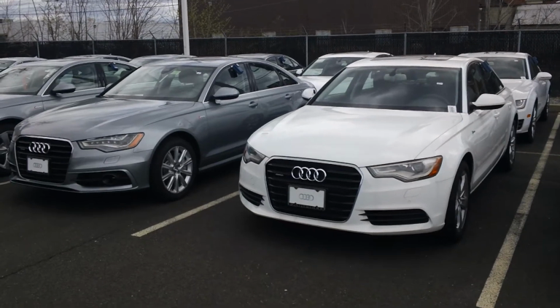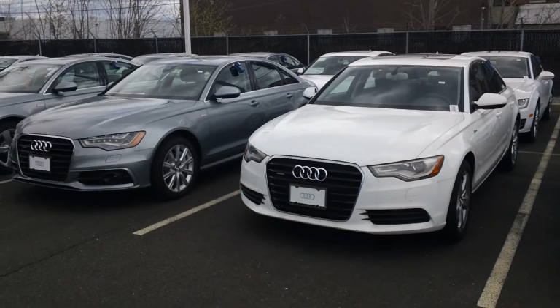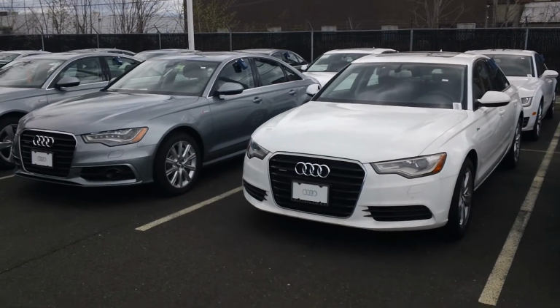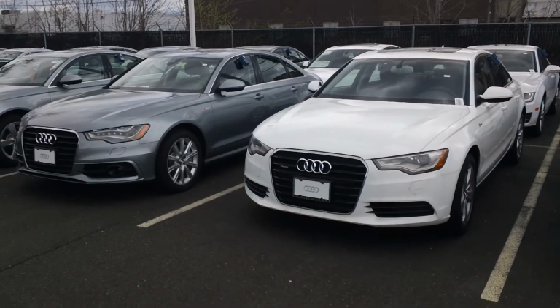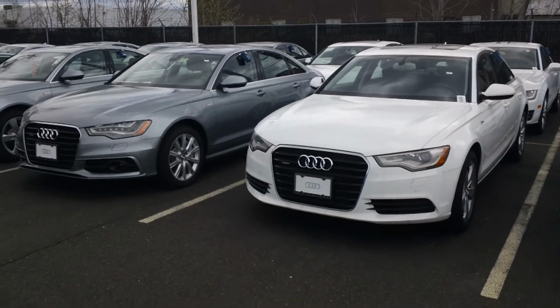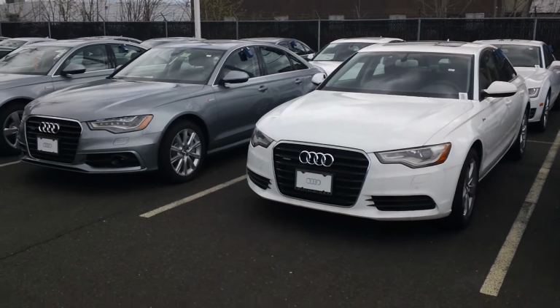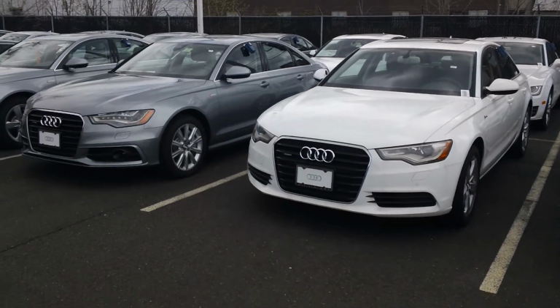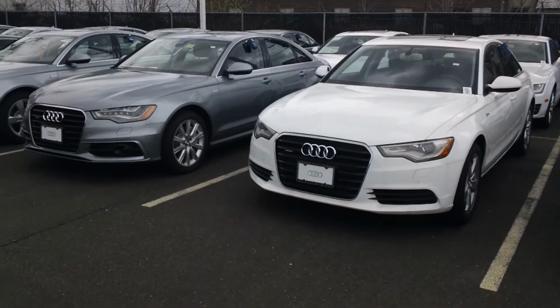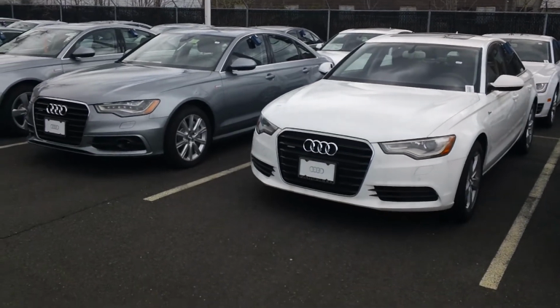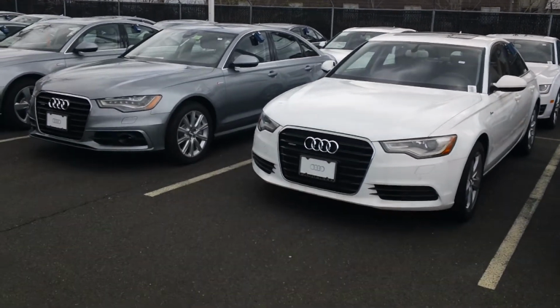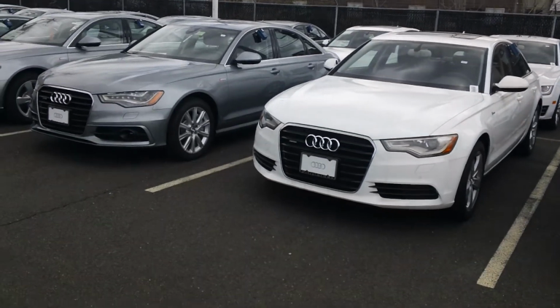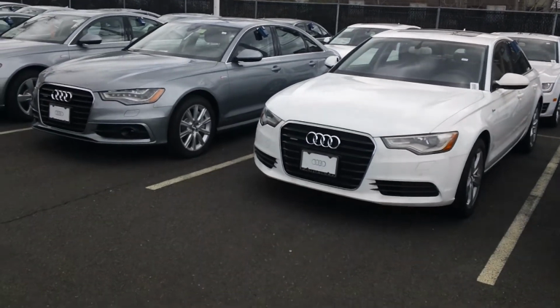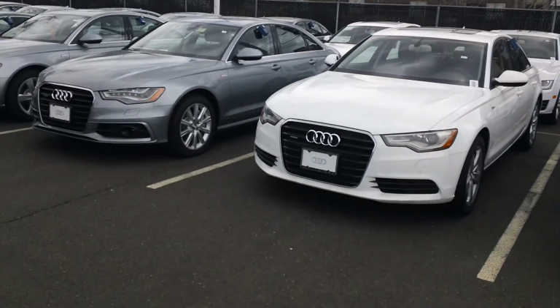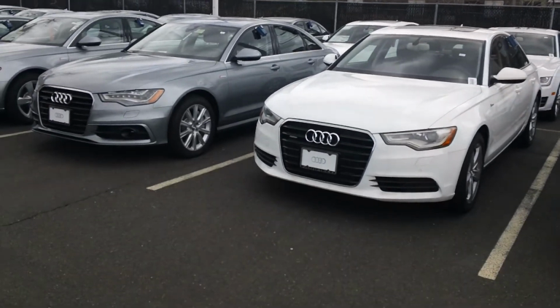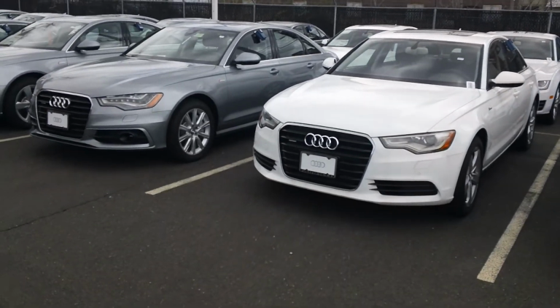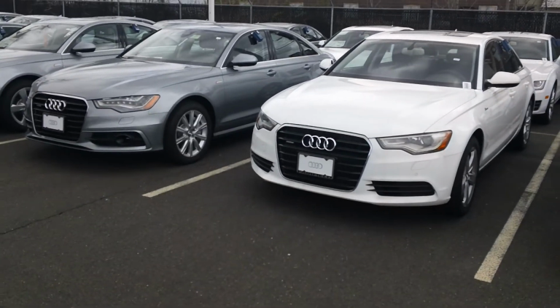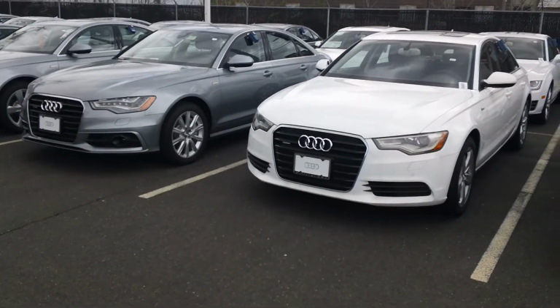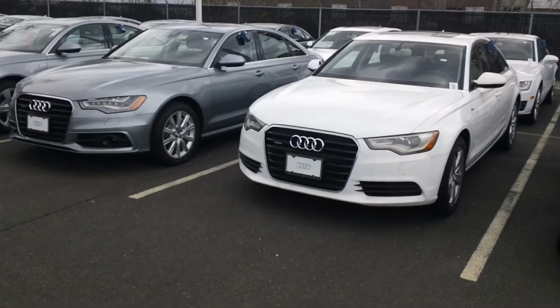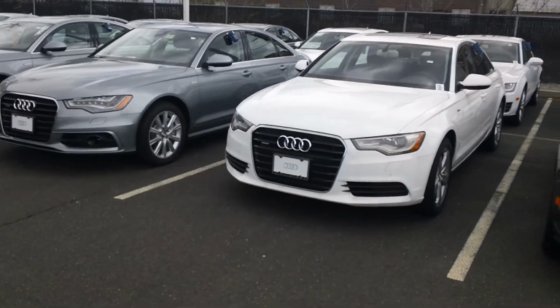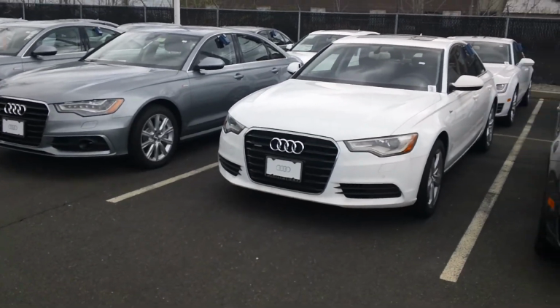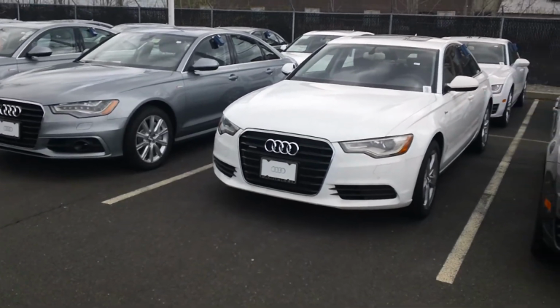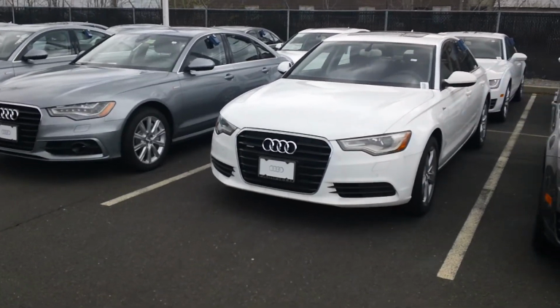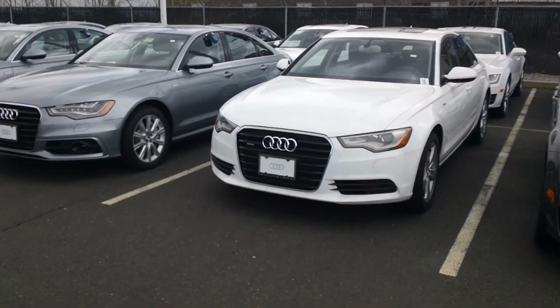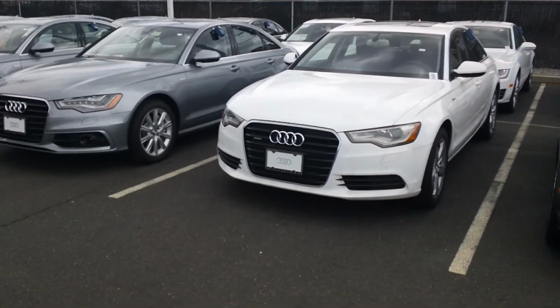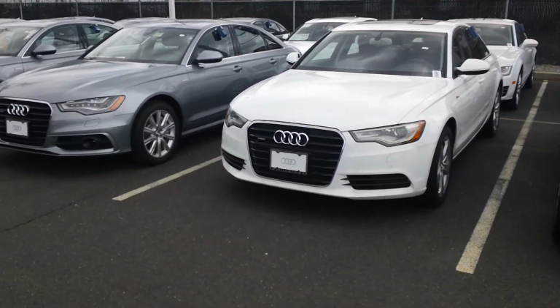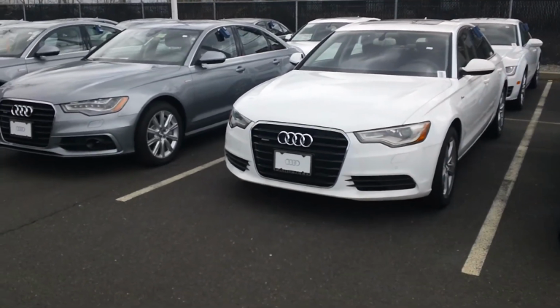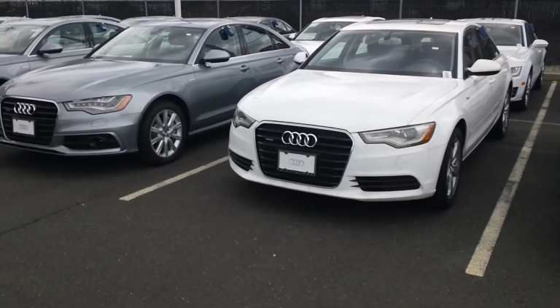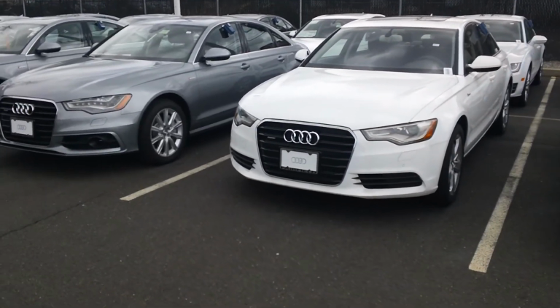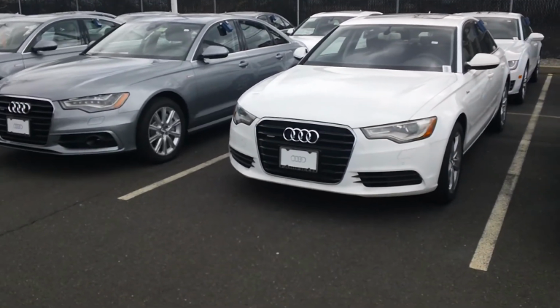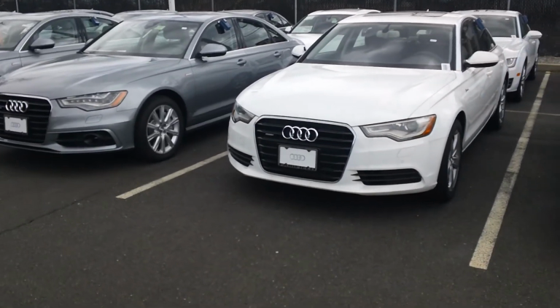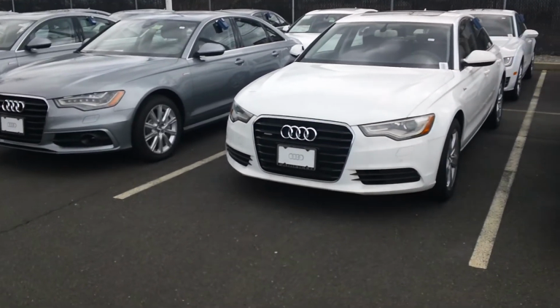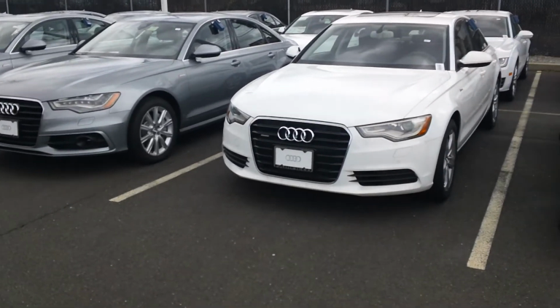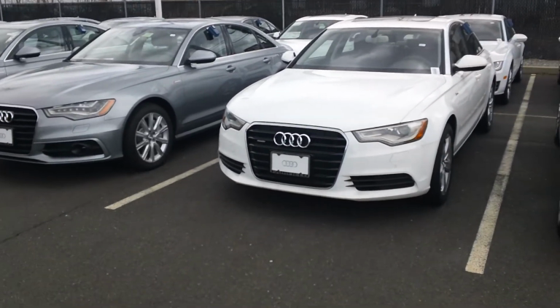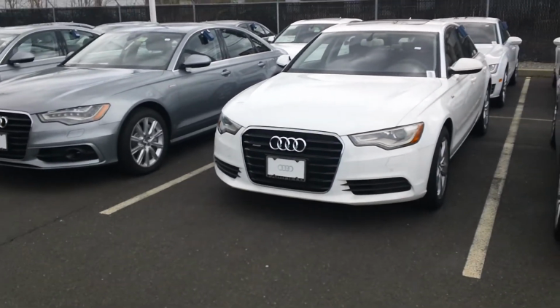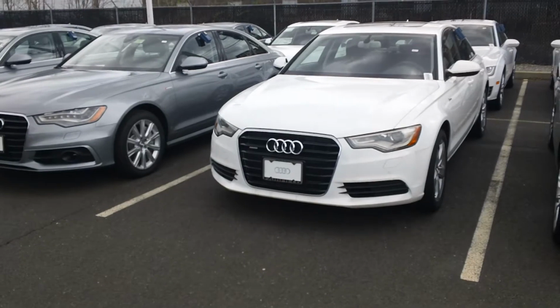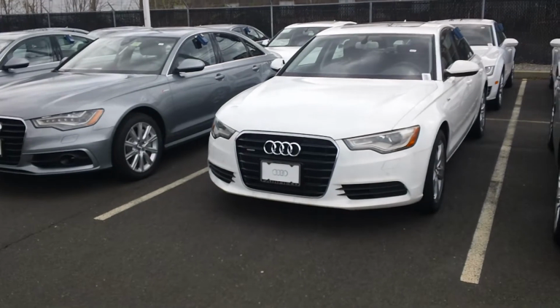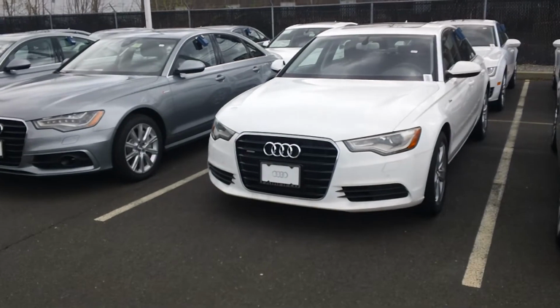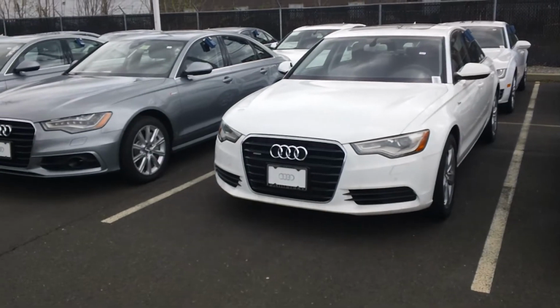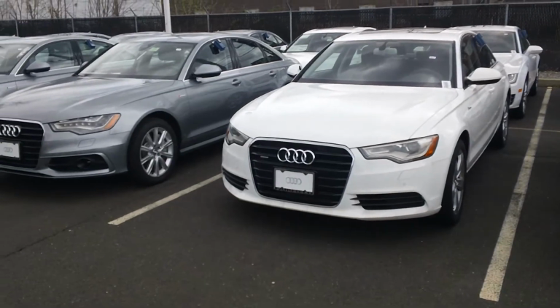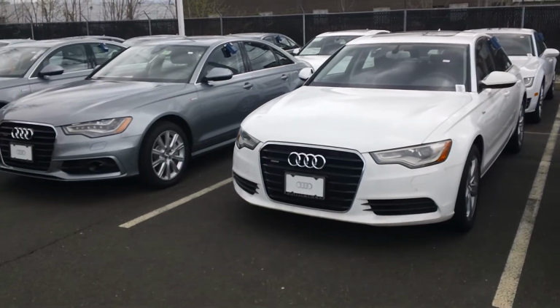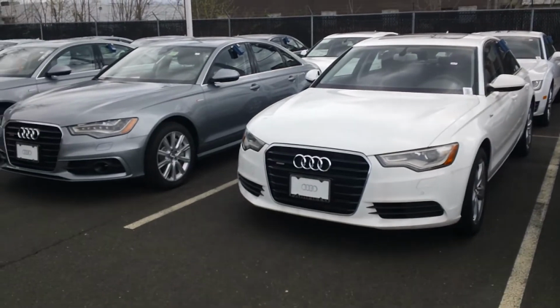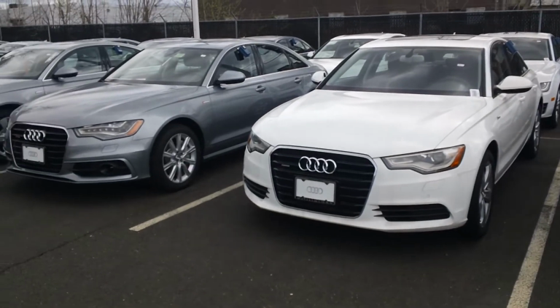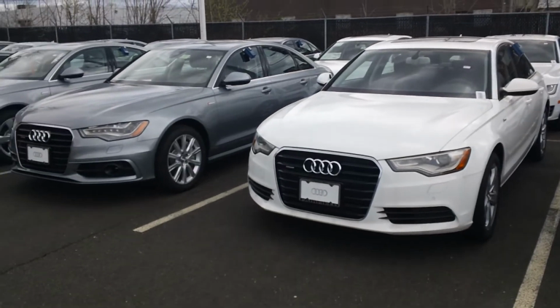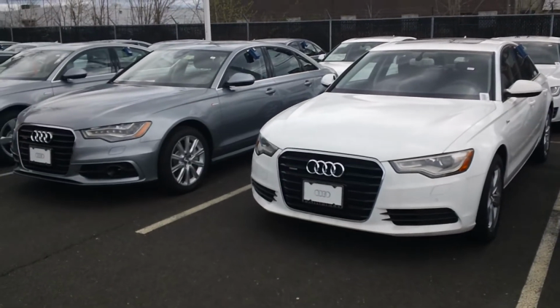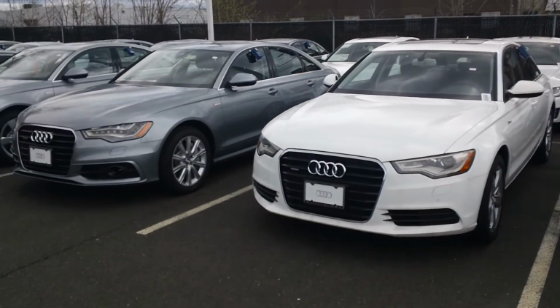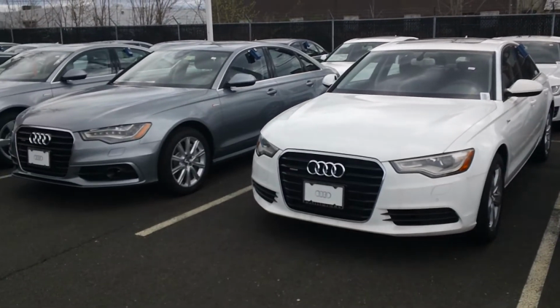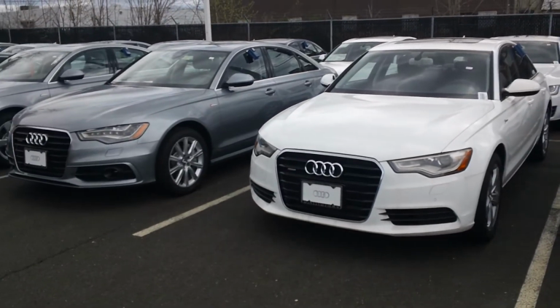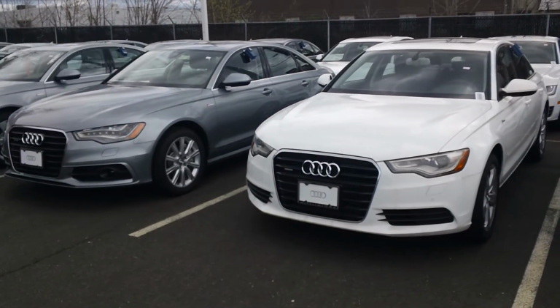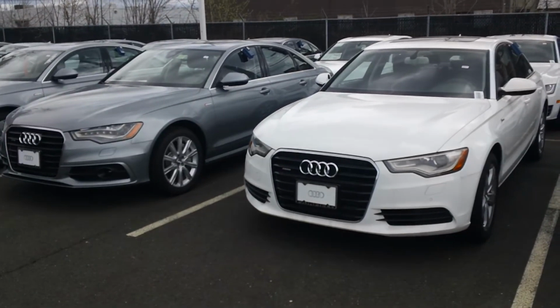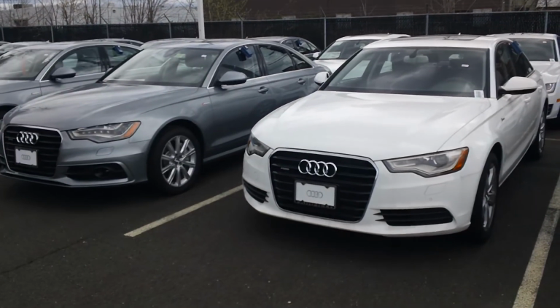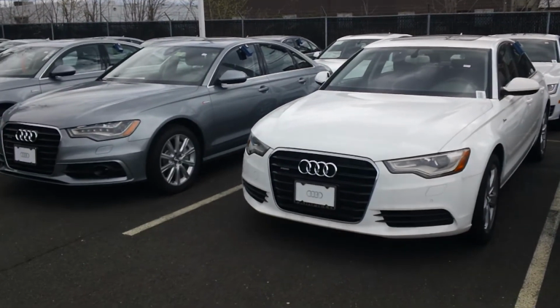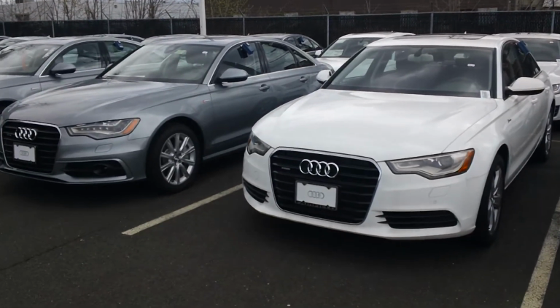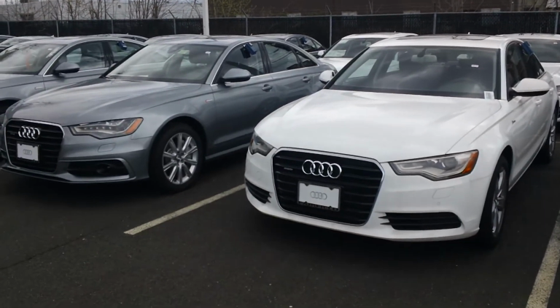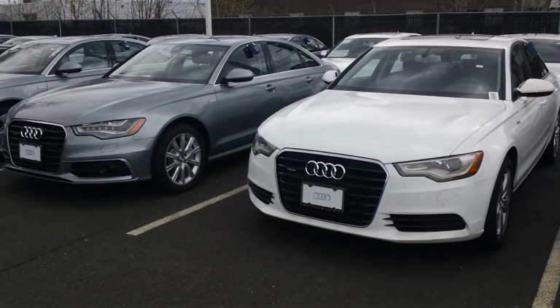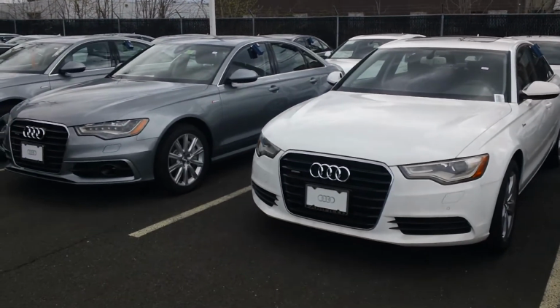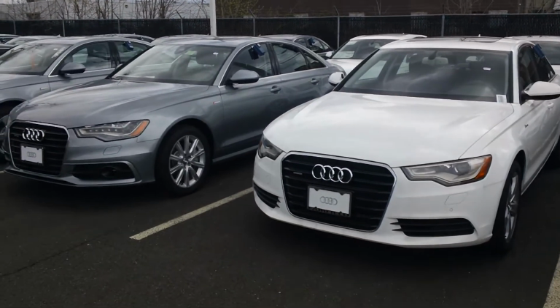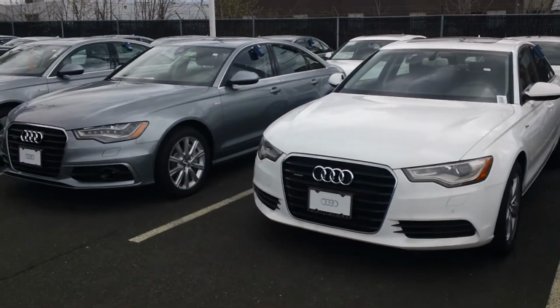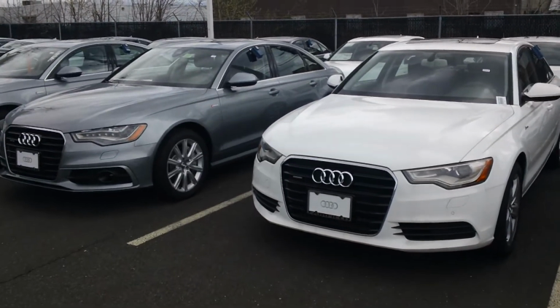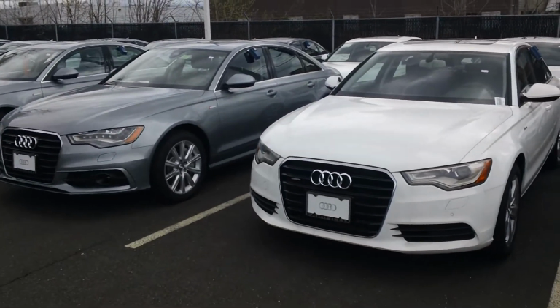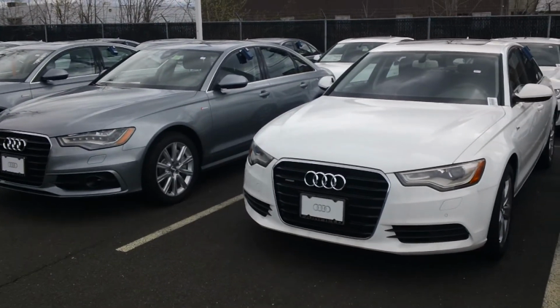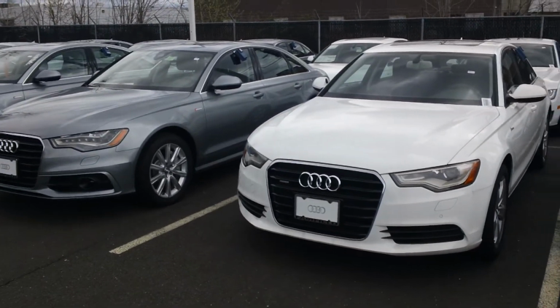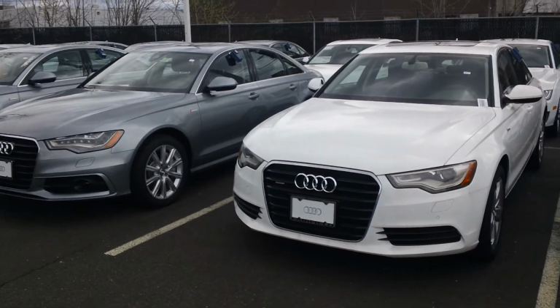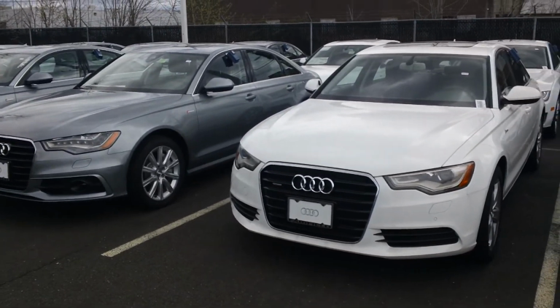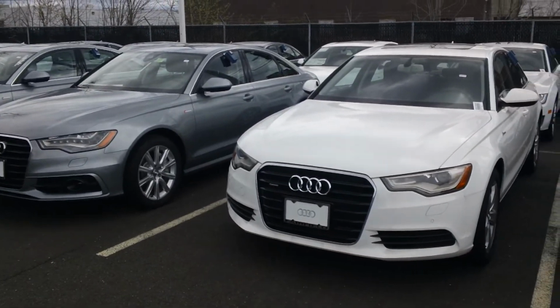Hey Susan, Rick Parenti here at Audio Fairfields. I got your email regarding the A6 and the A4, so I just wanted to show you the differences.